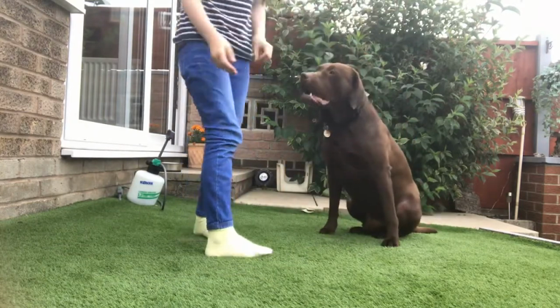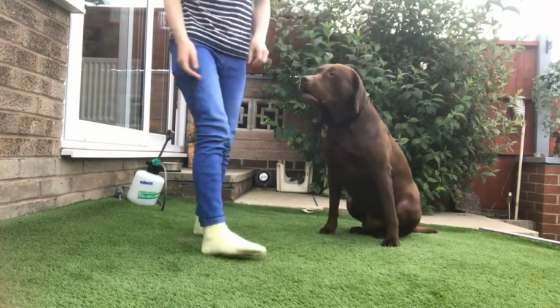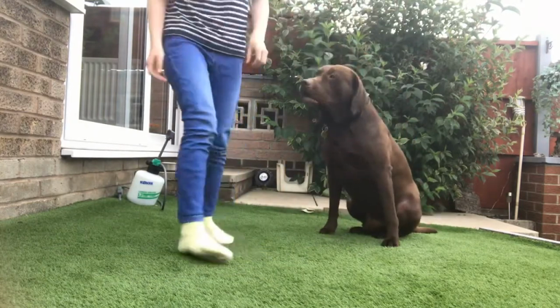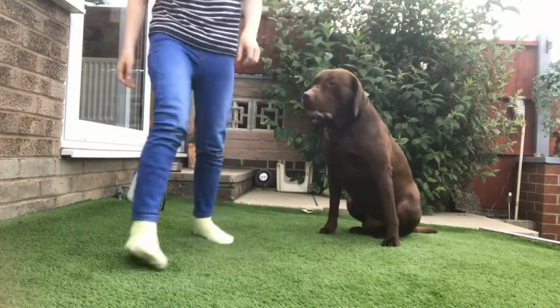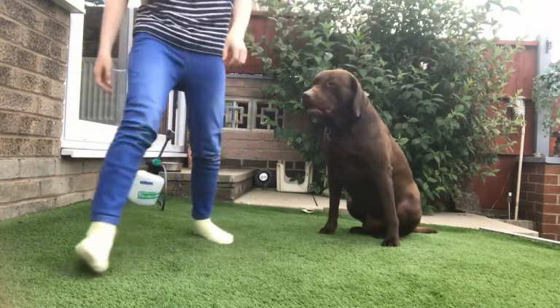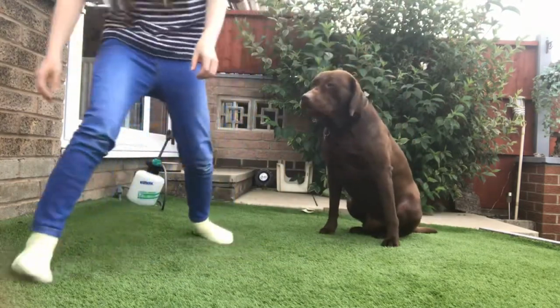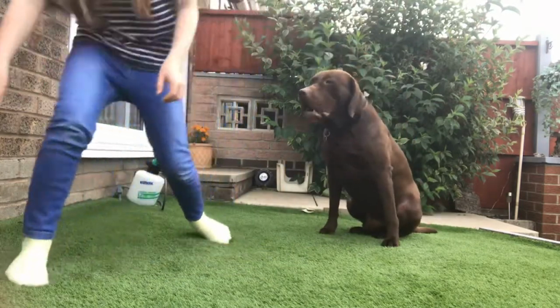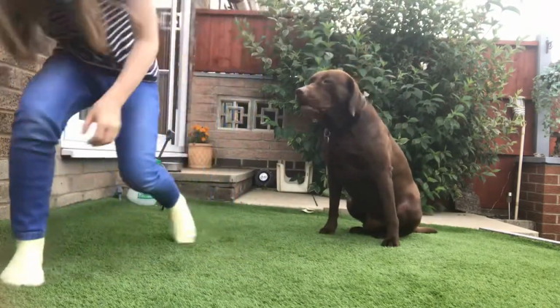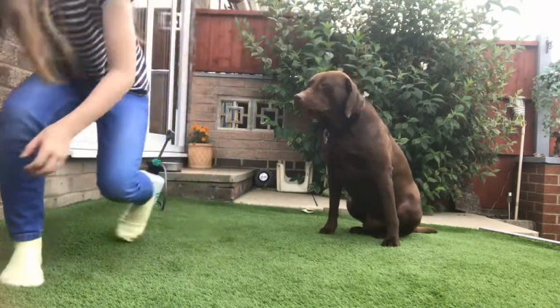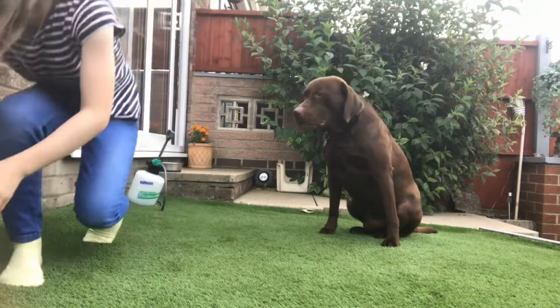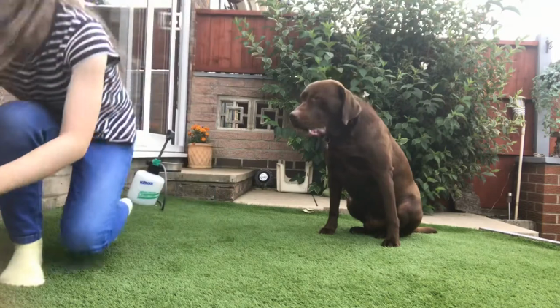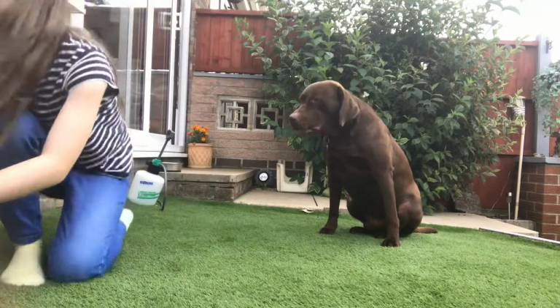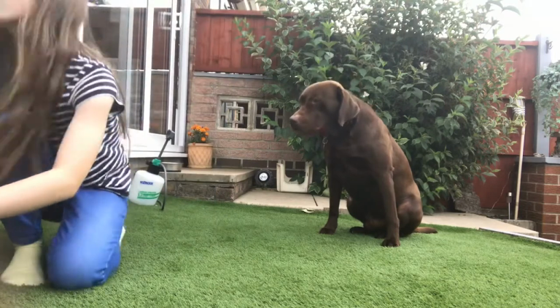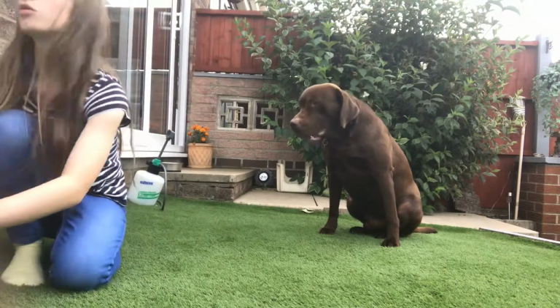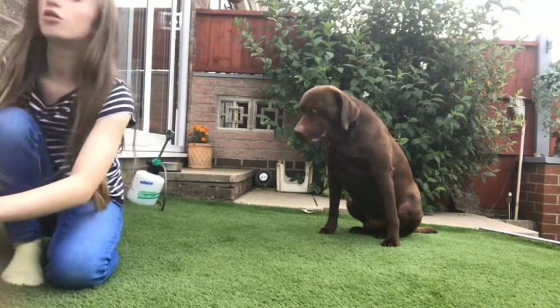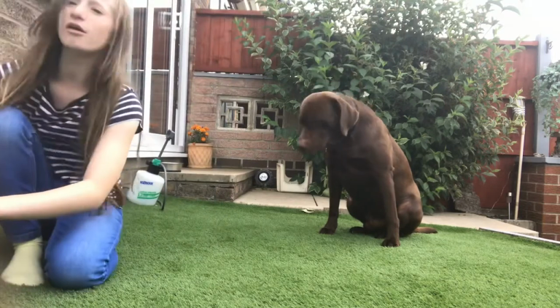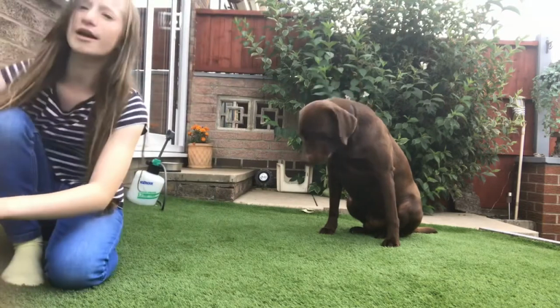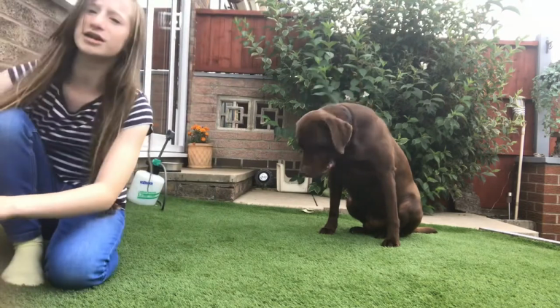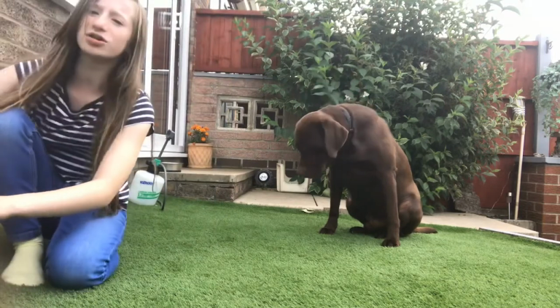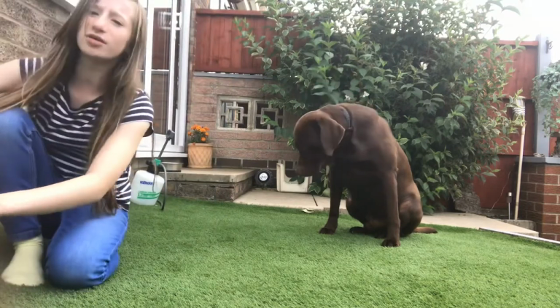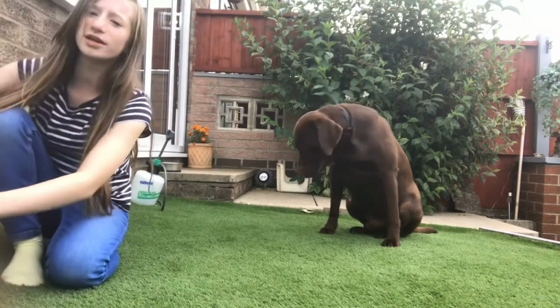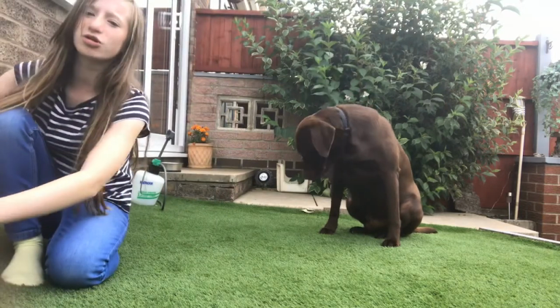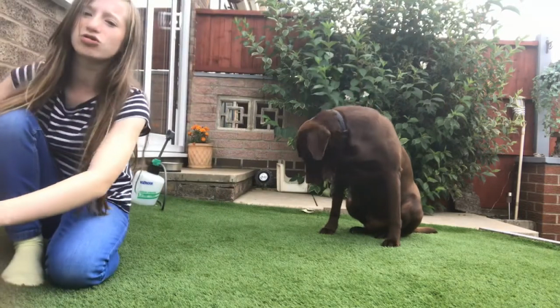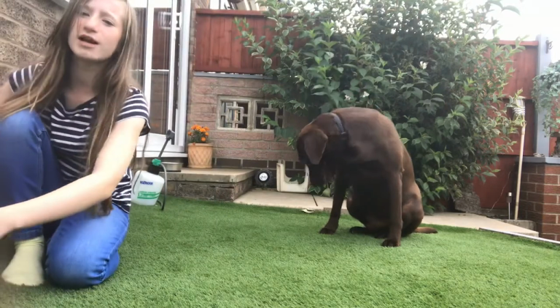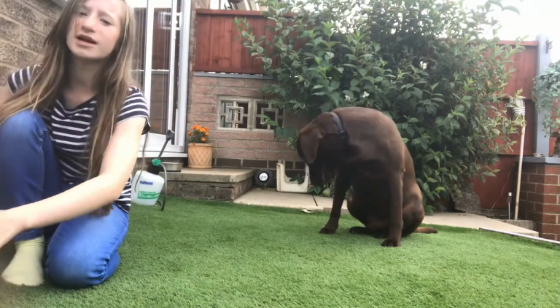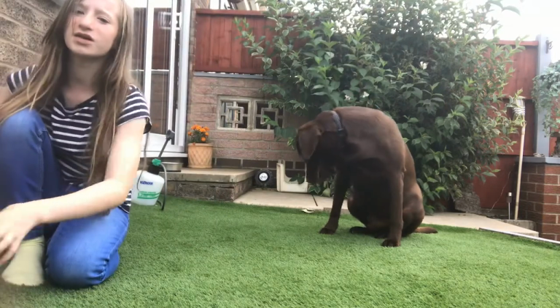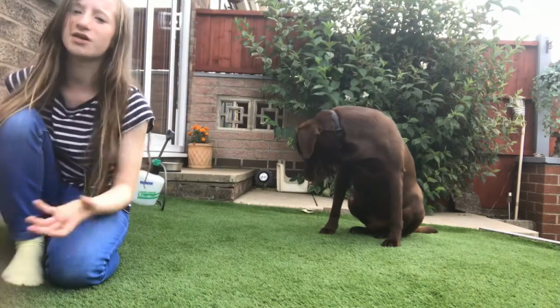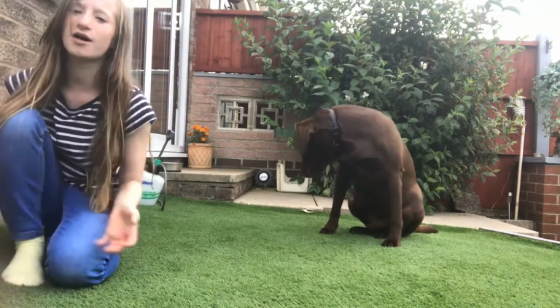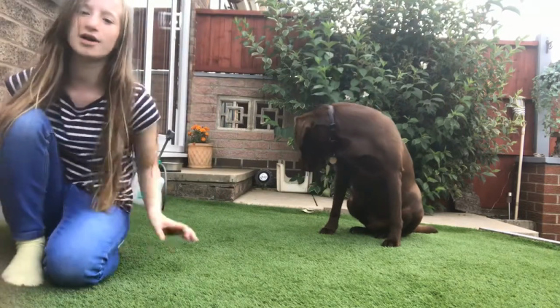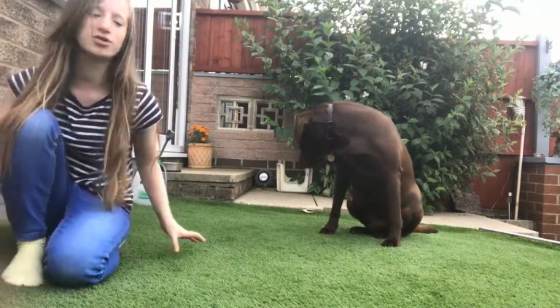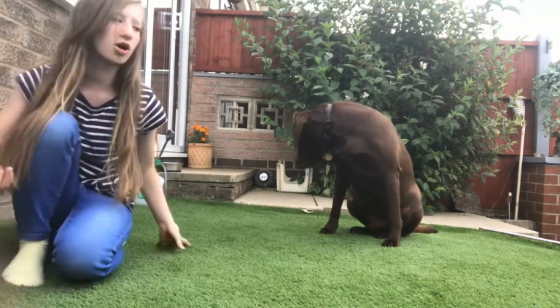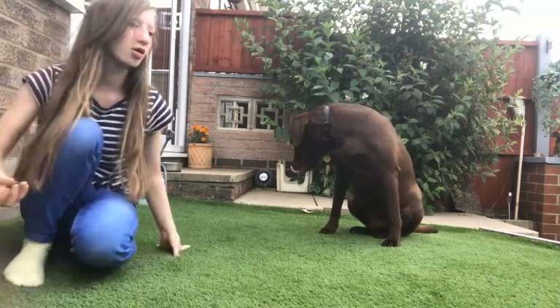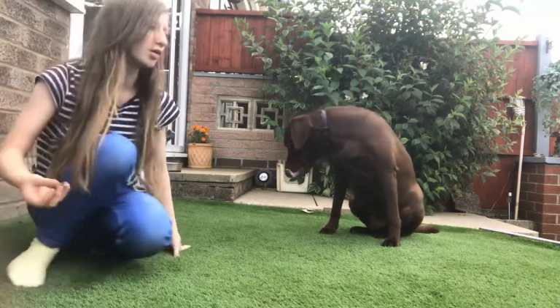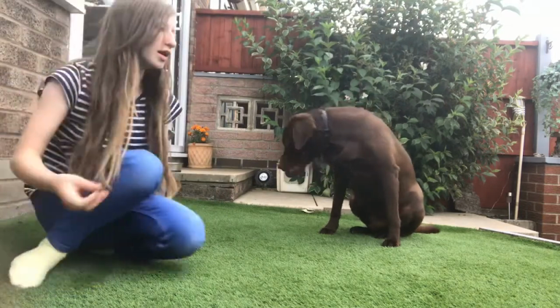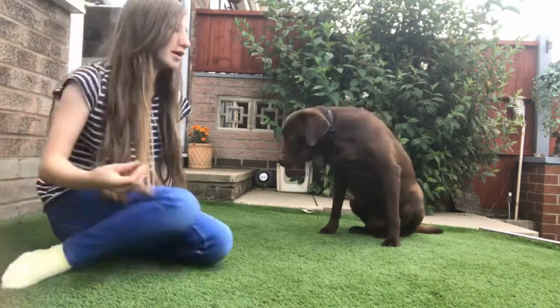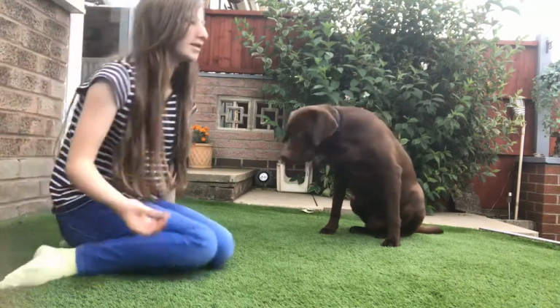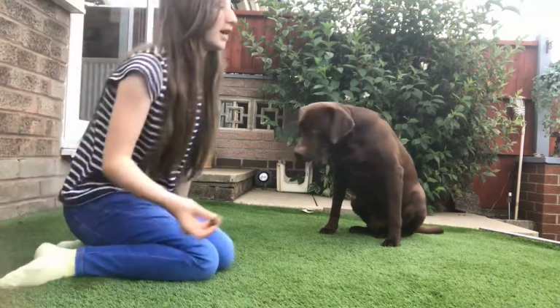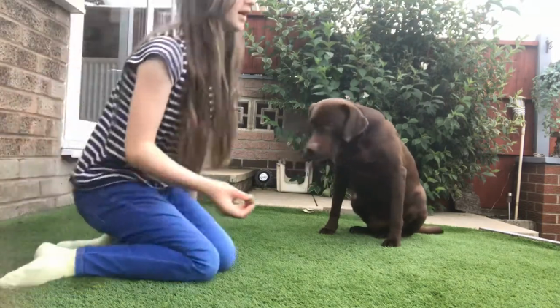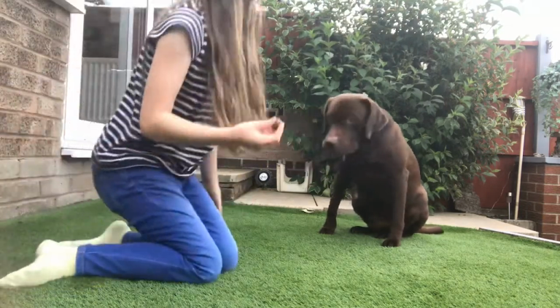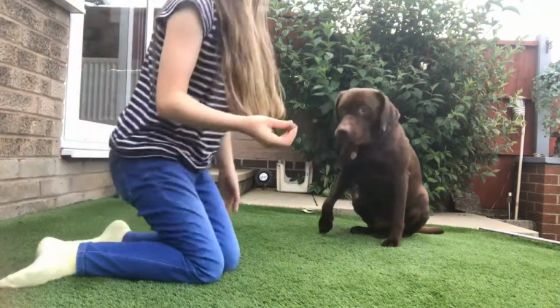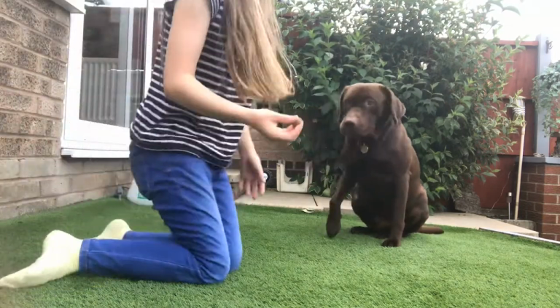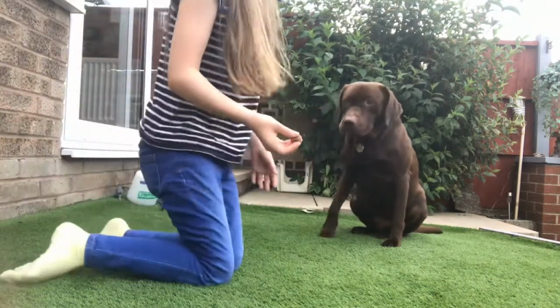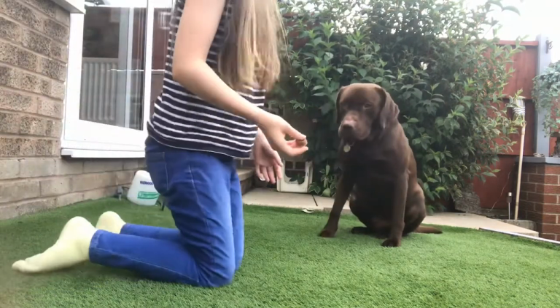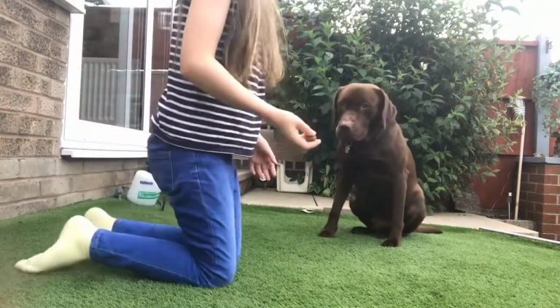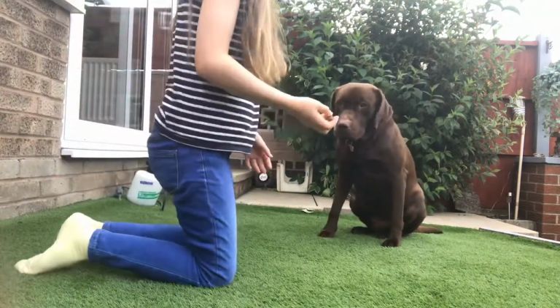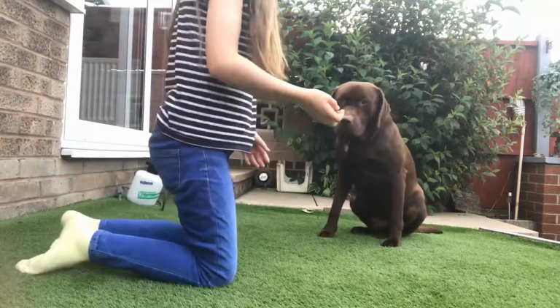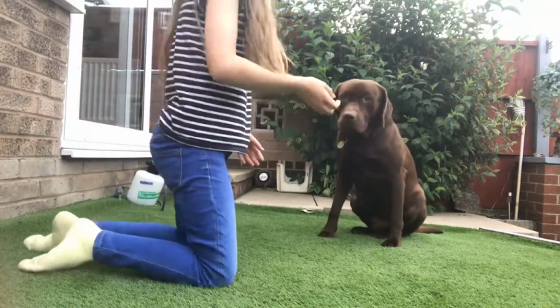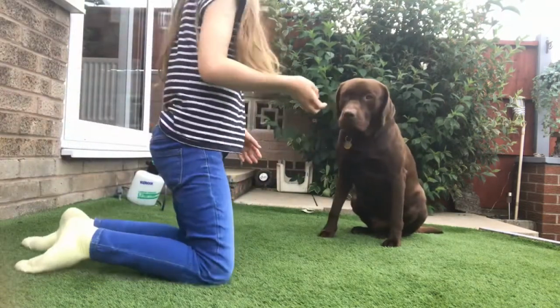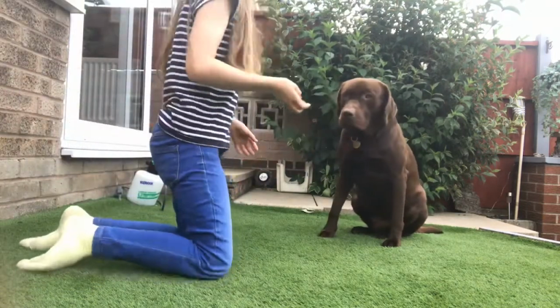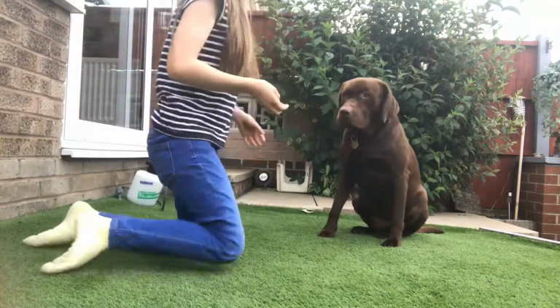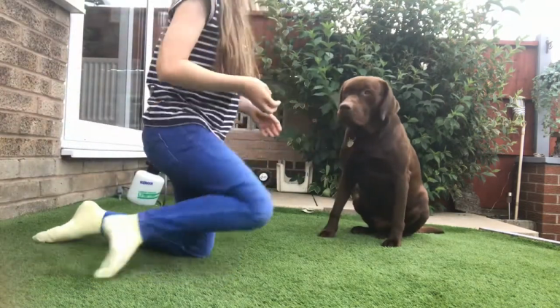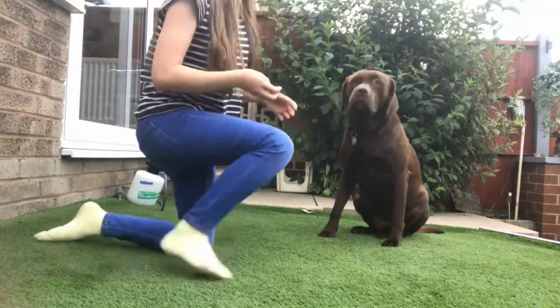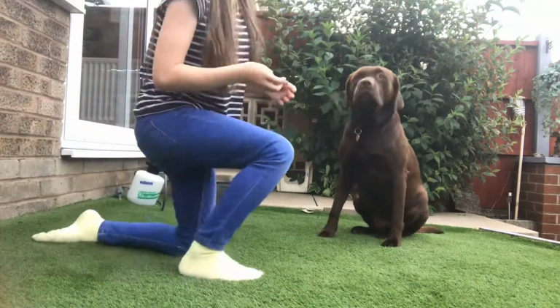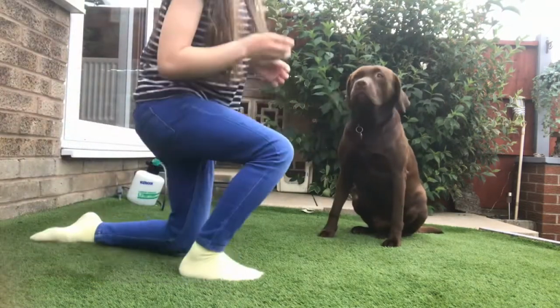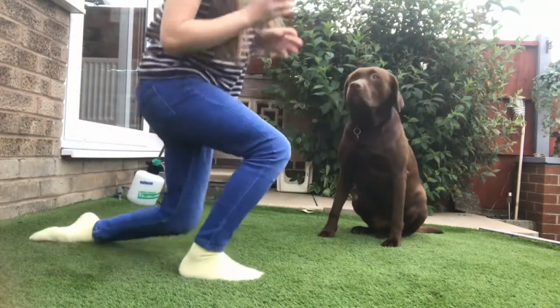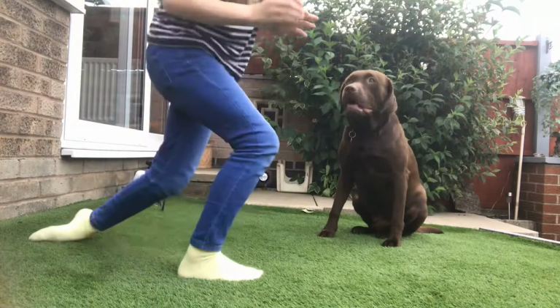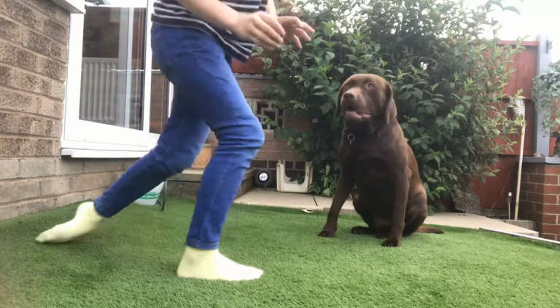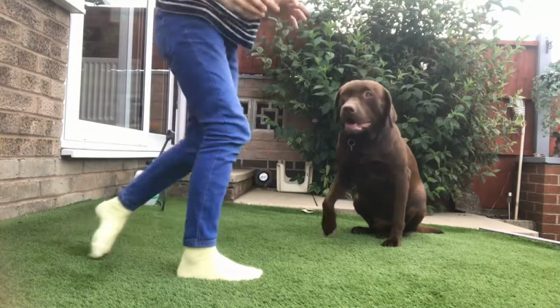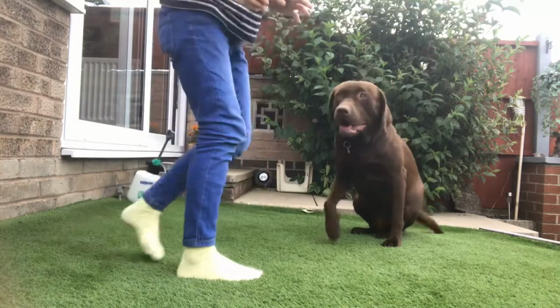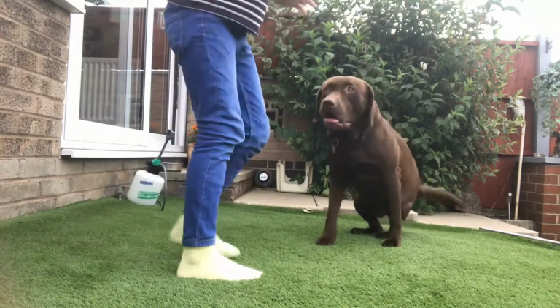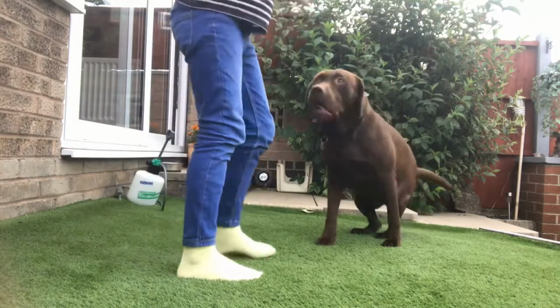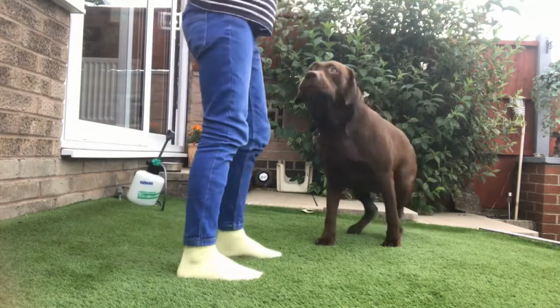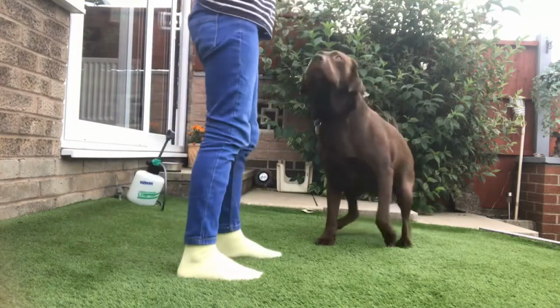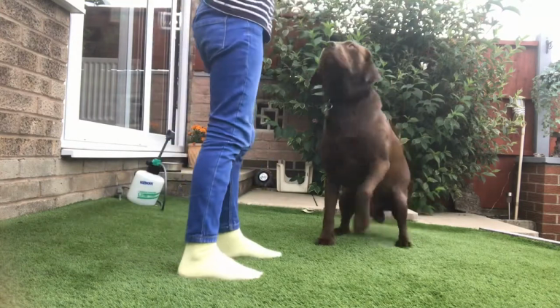Hi Ten! Yes, good boy! Because George is already doing the trick, I know he knows it, so I can say the command. But don't you guys say it yet unless your dog already knows it.